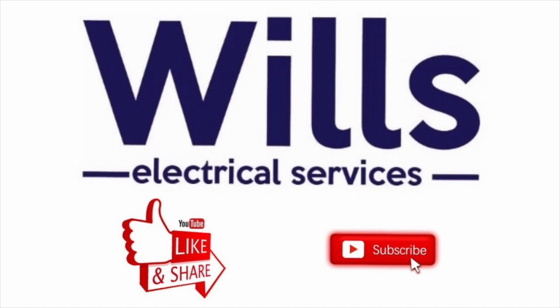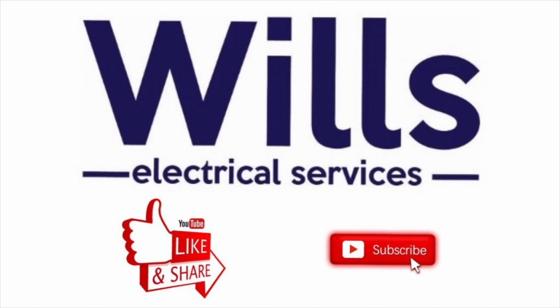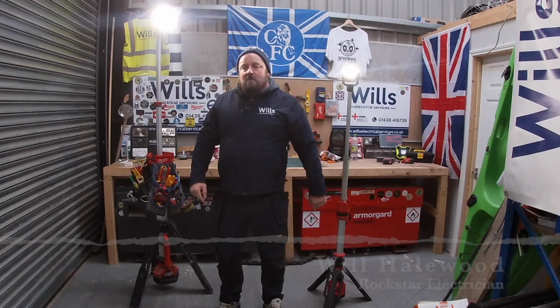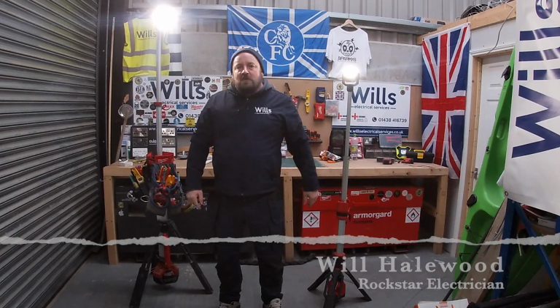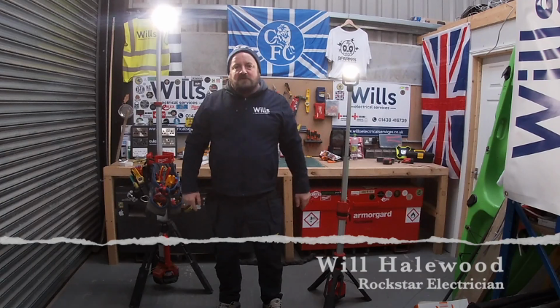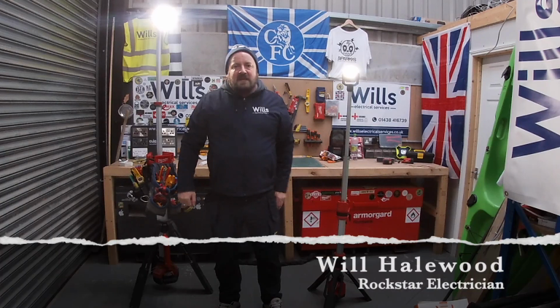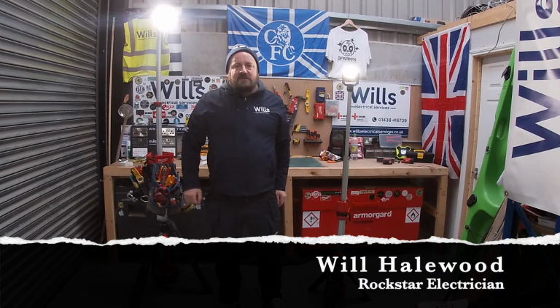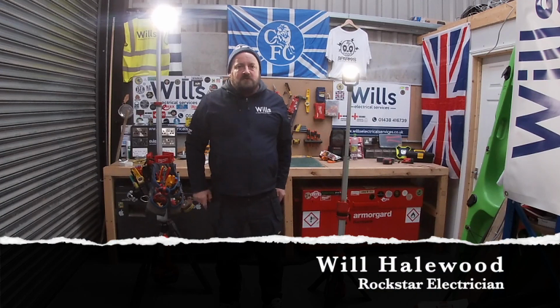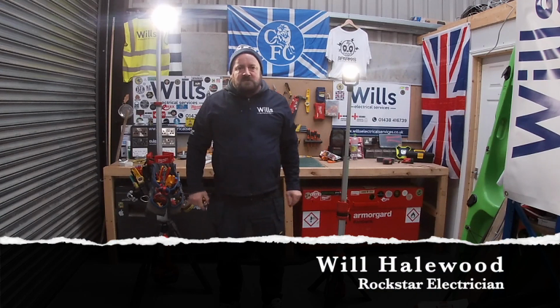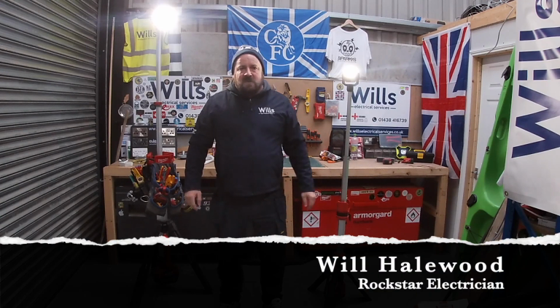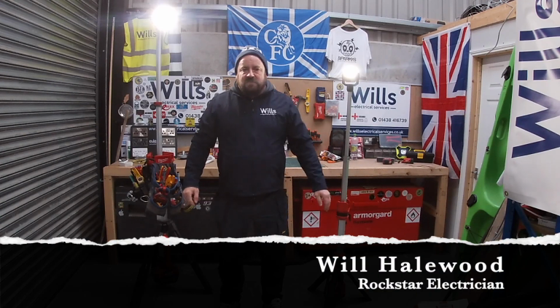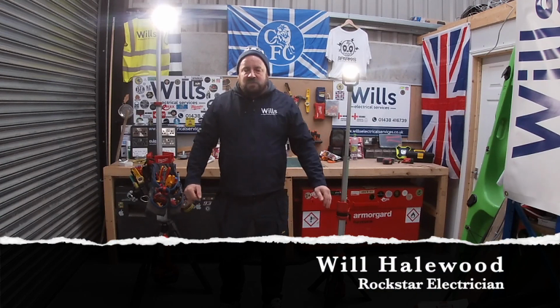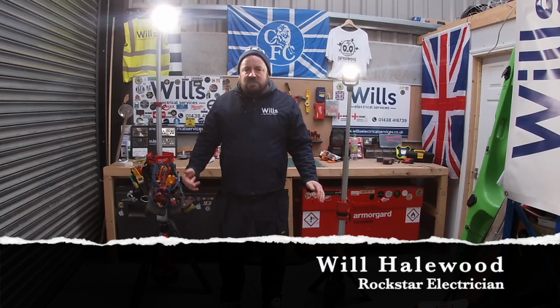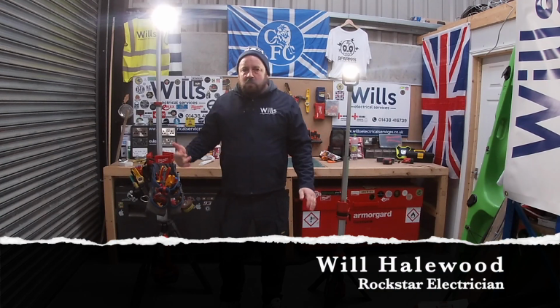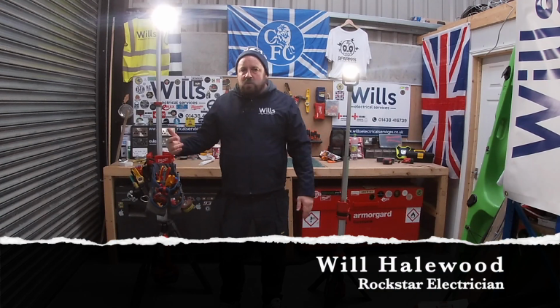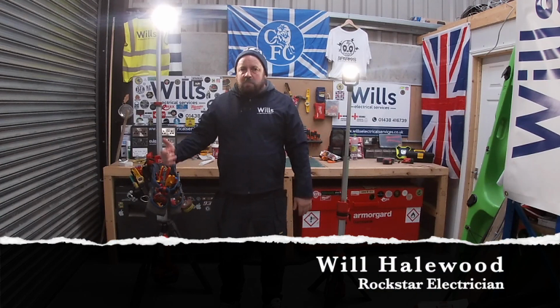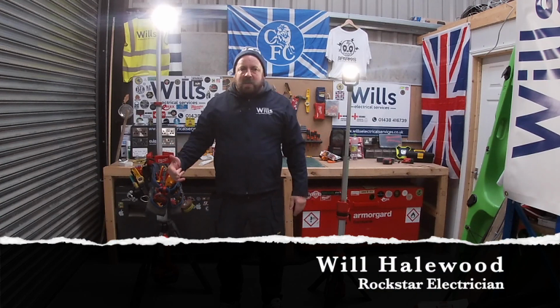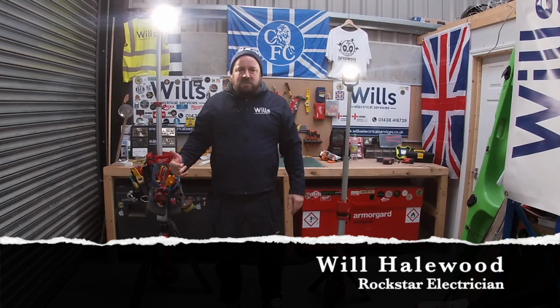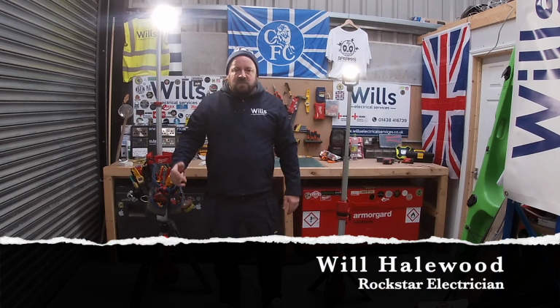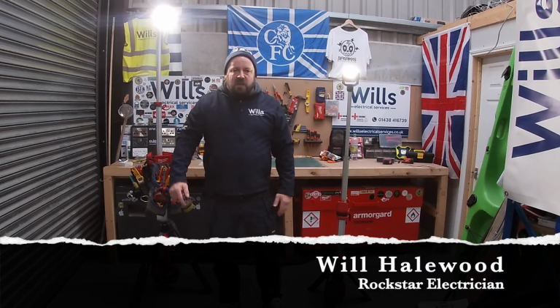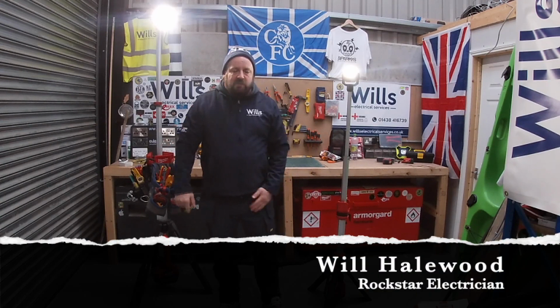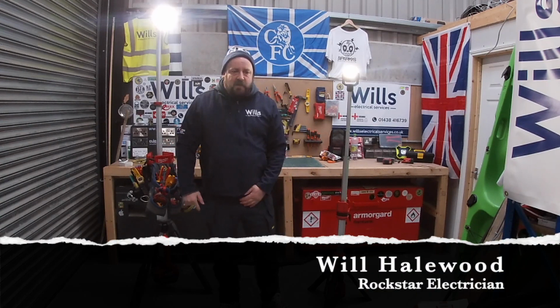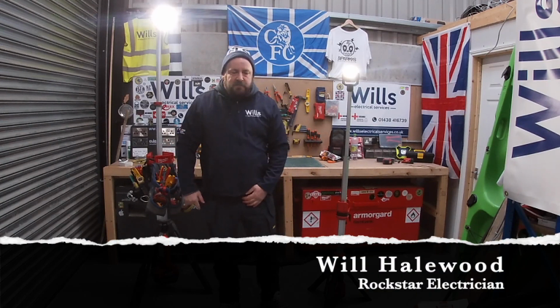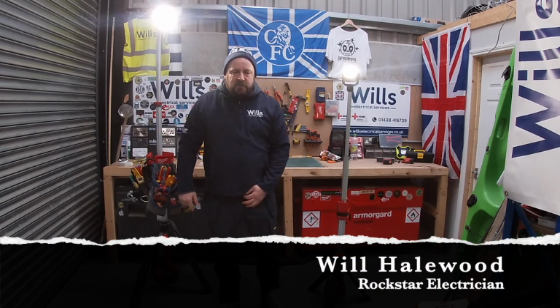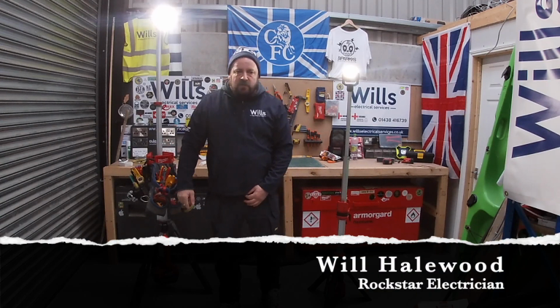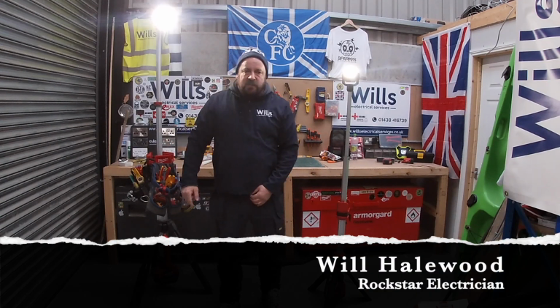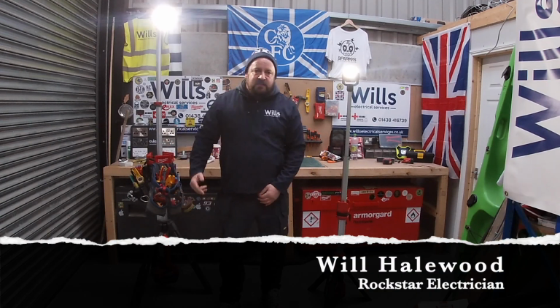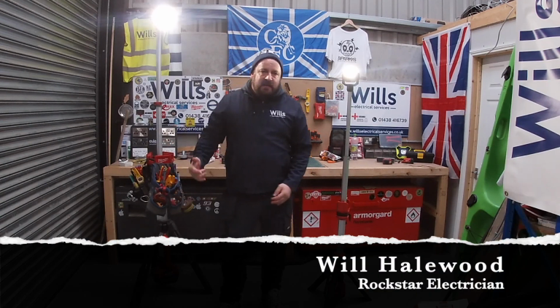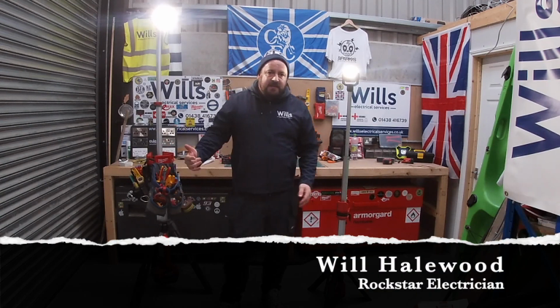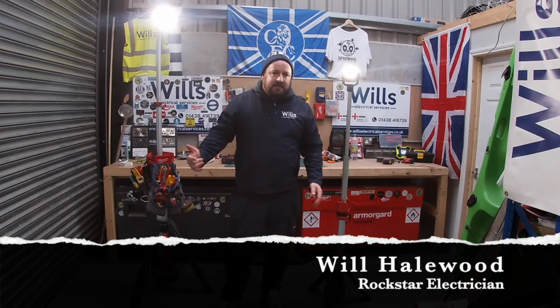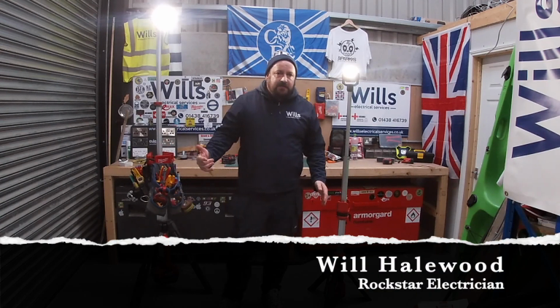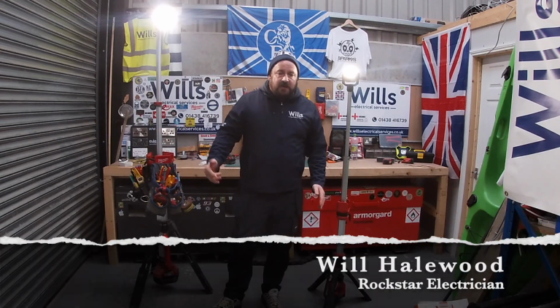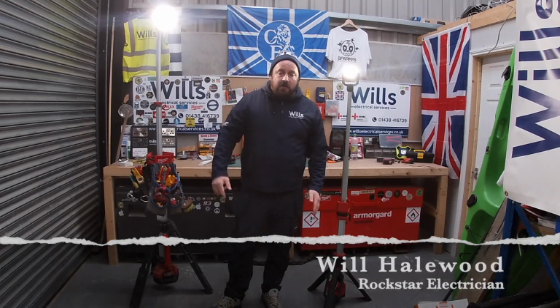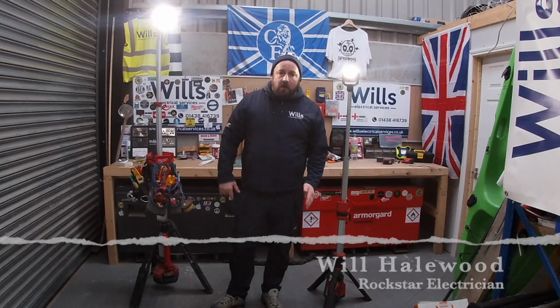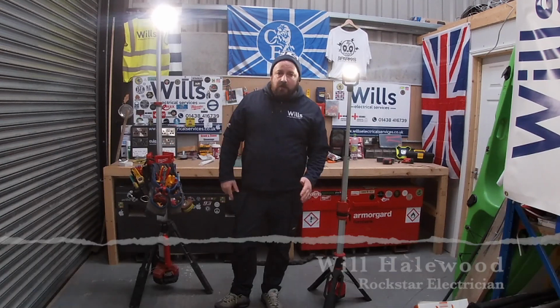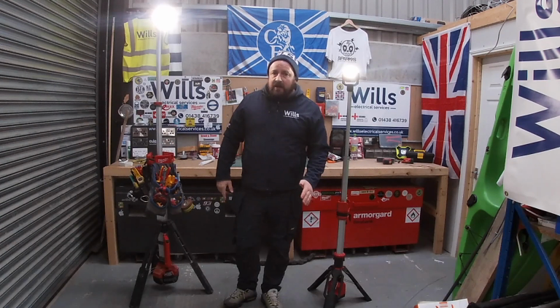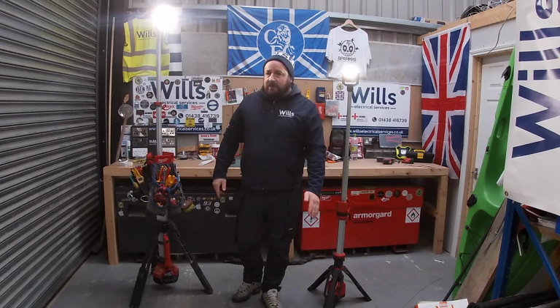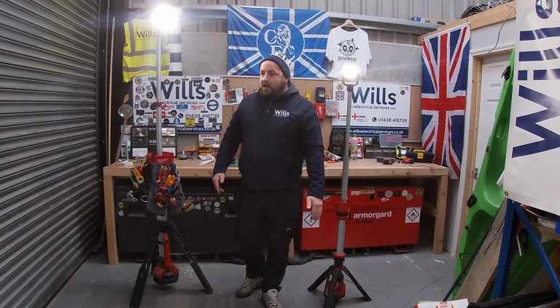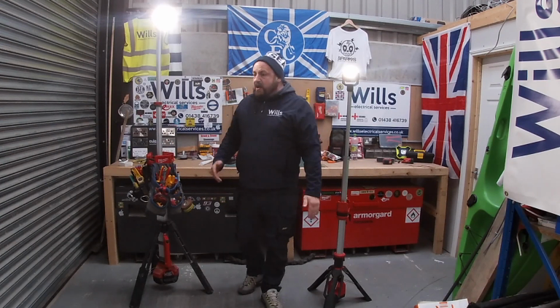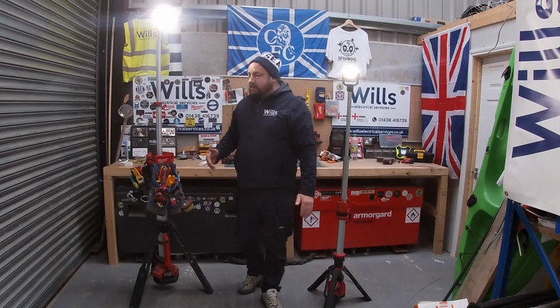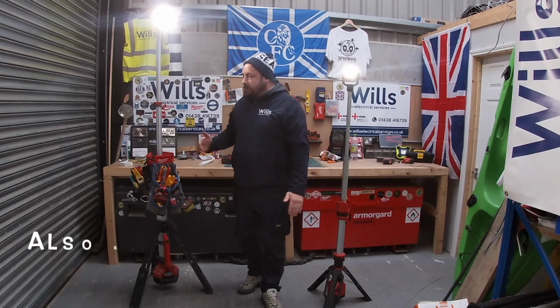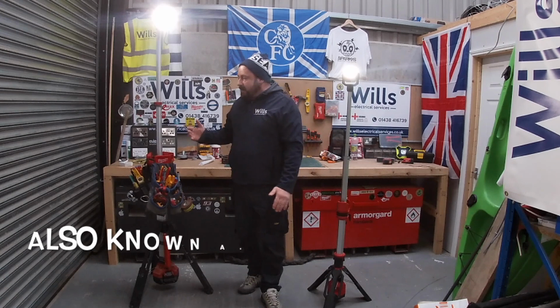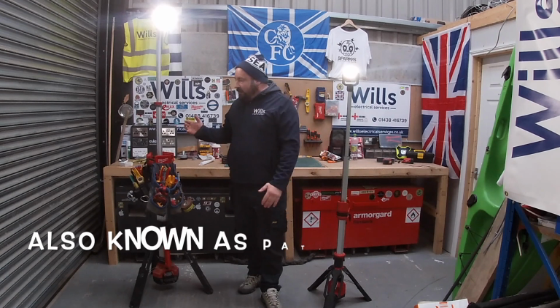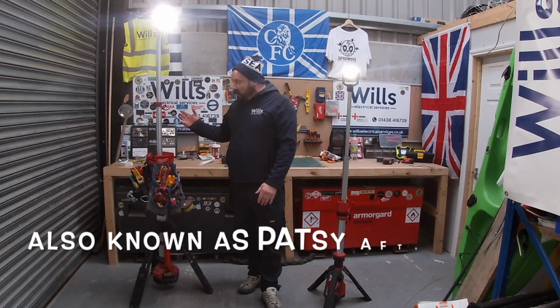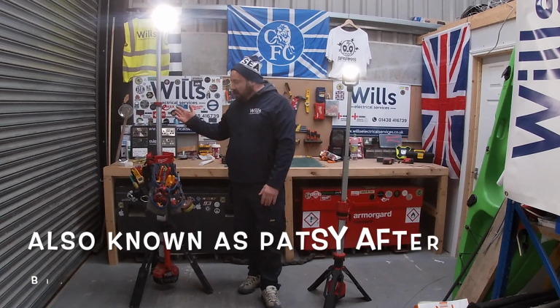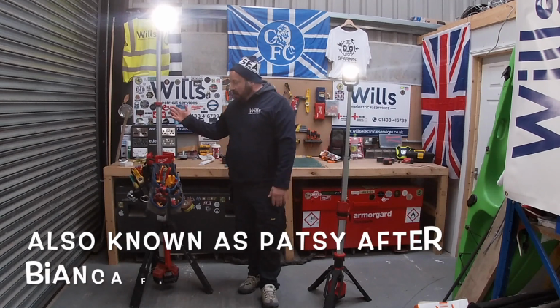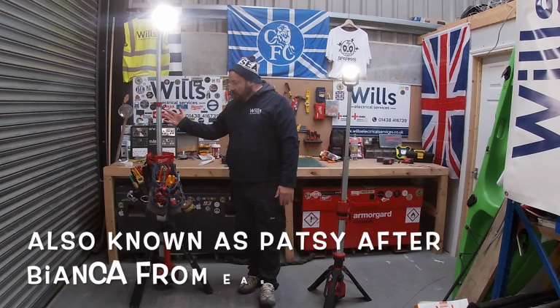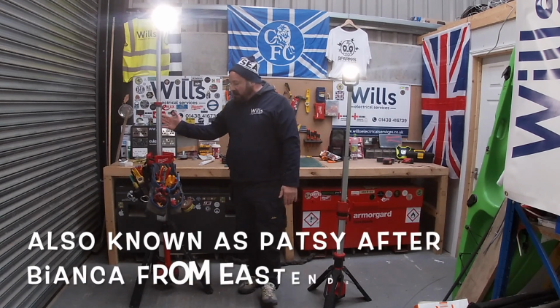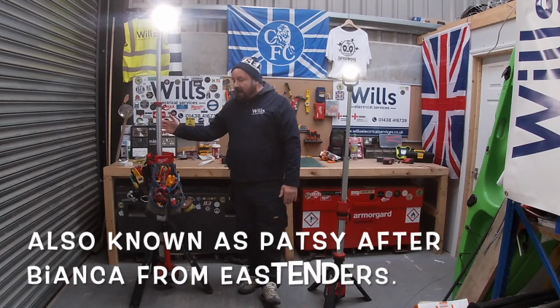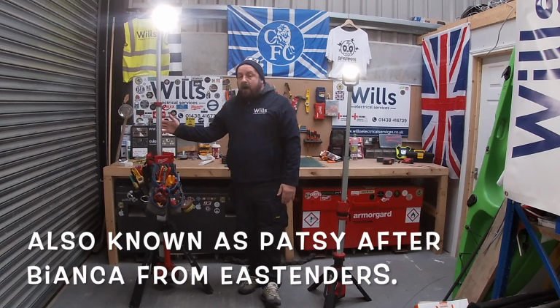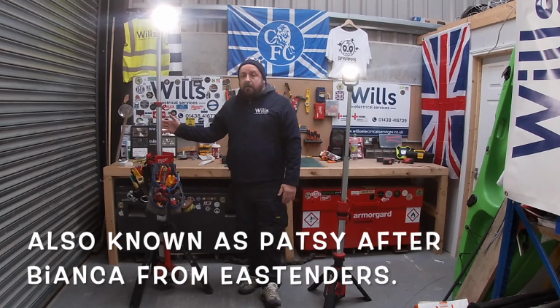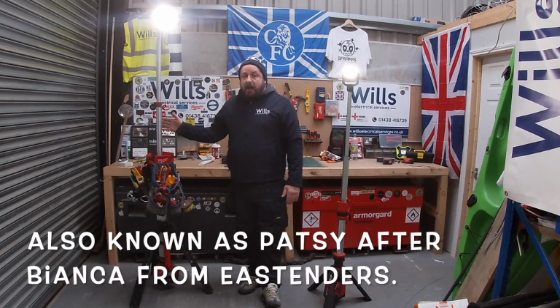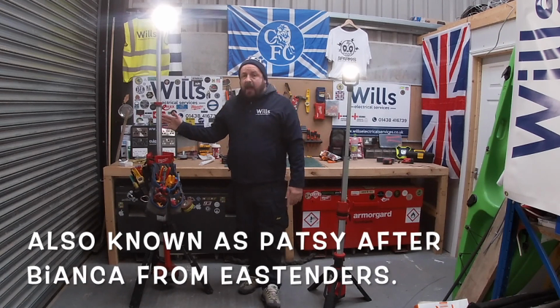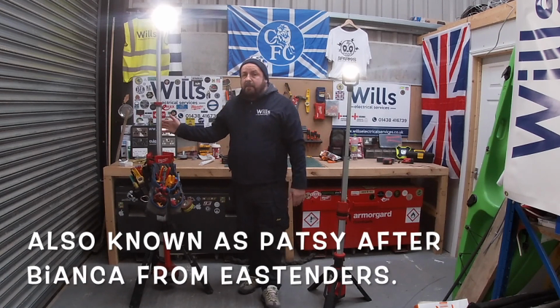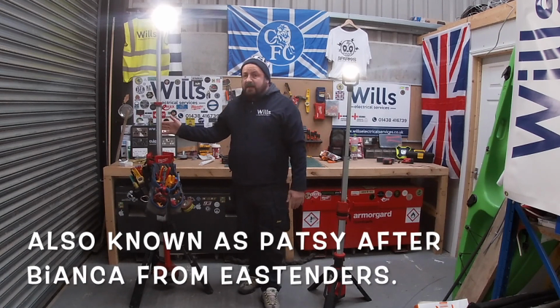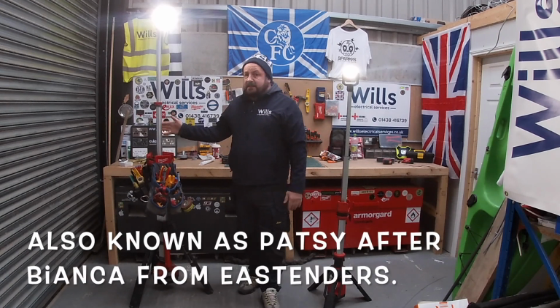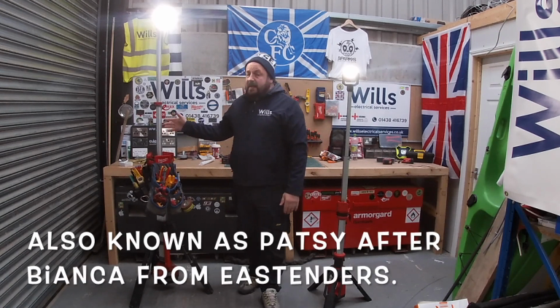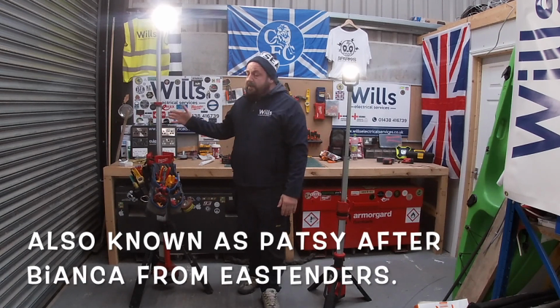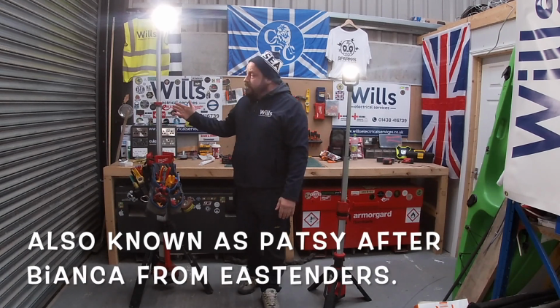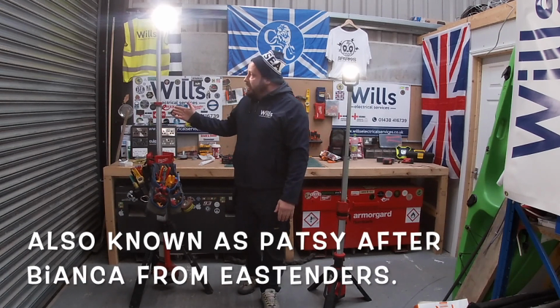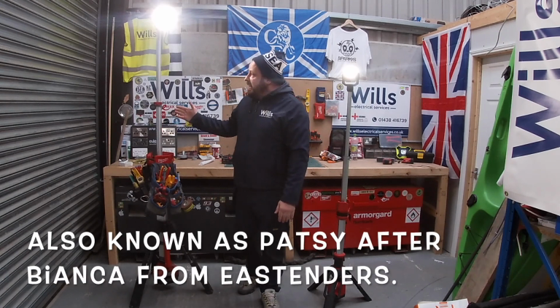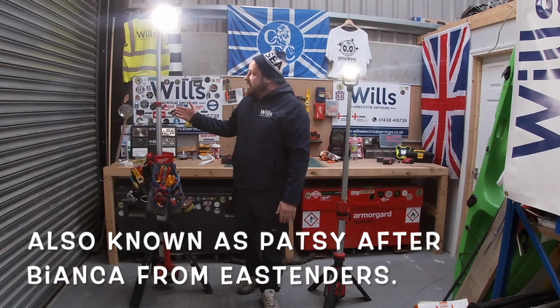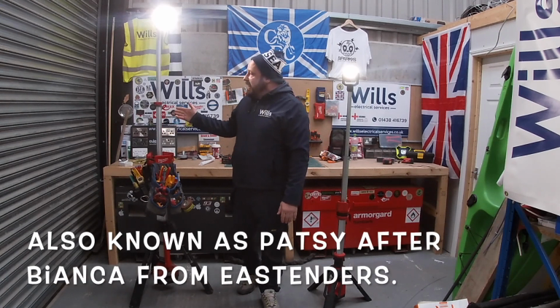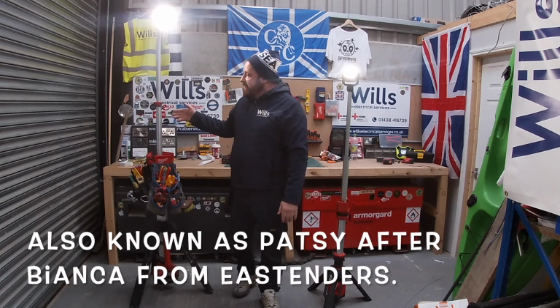Welcome to Wills and Electrical Services and welcome back to another episode. In today's episode we're going to have a look at my rocket light, my M18 rocket light.